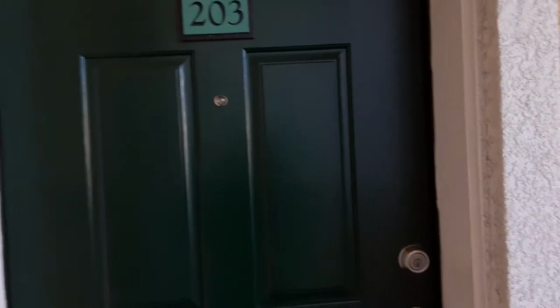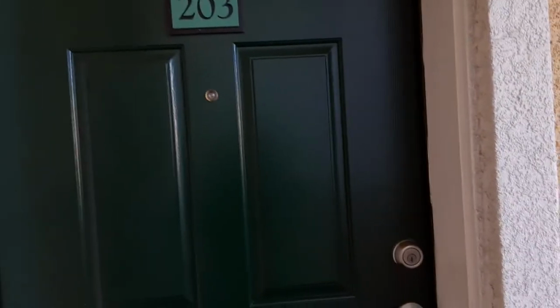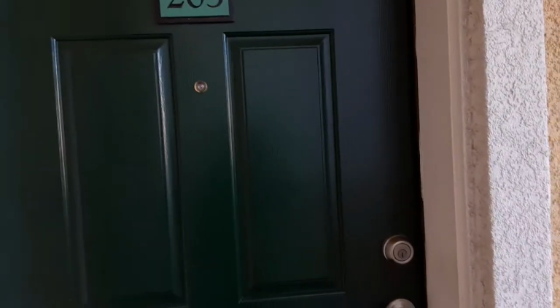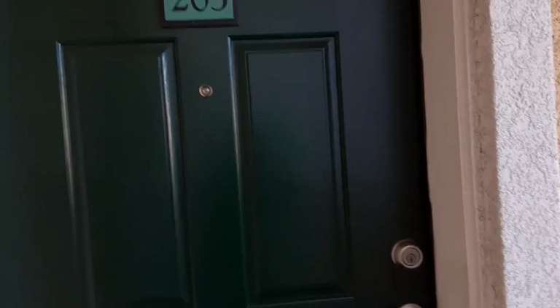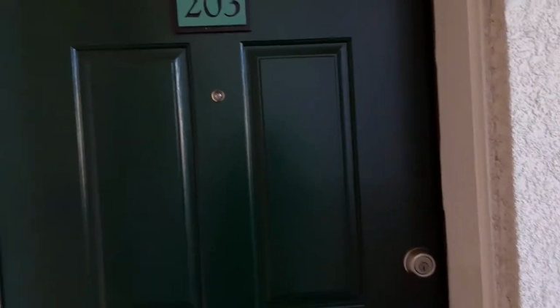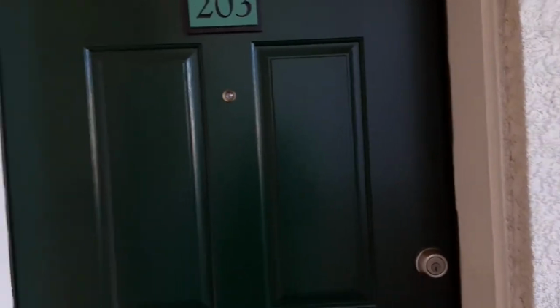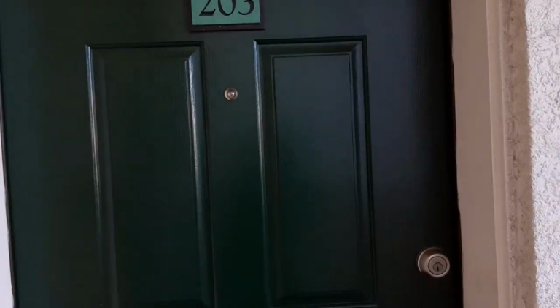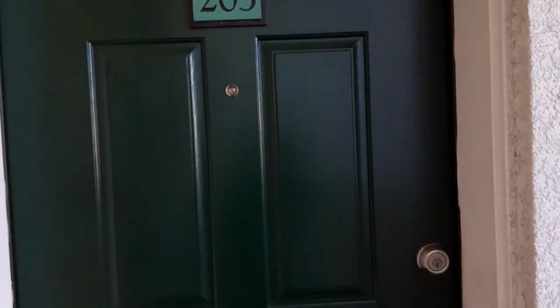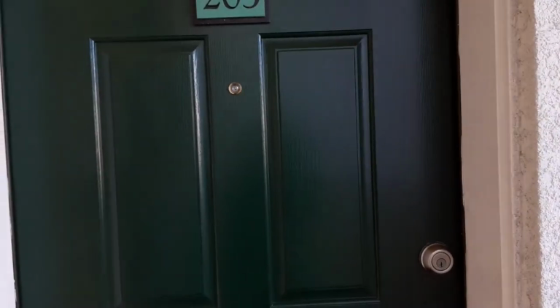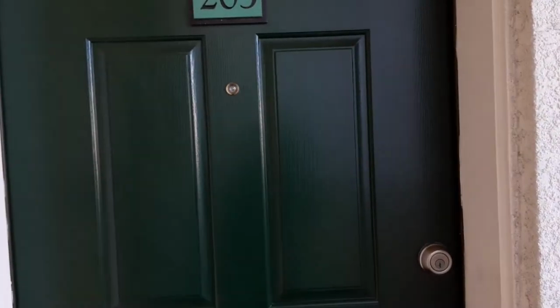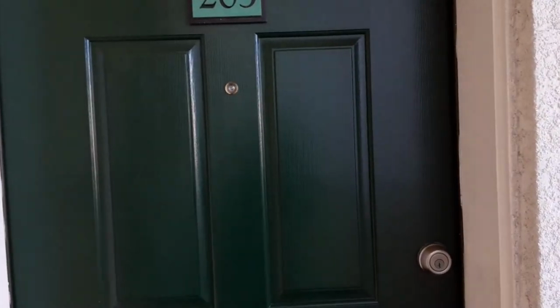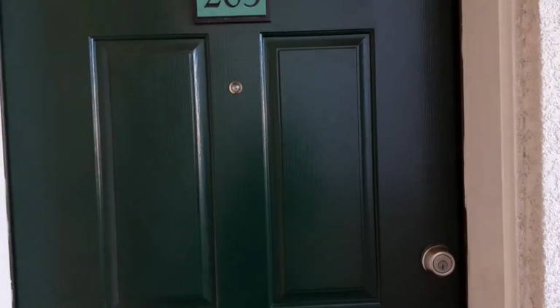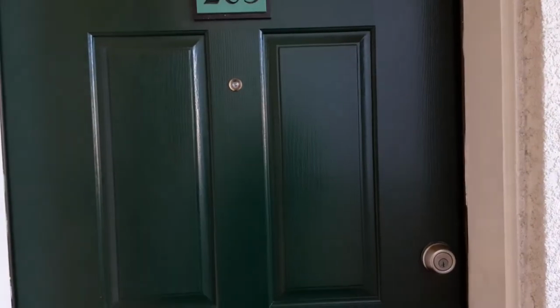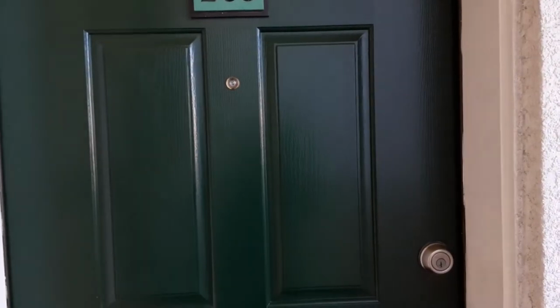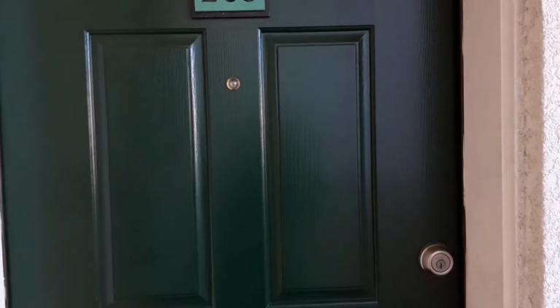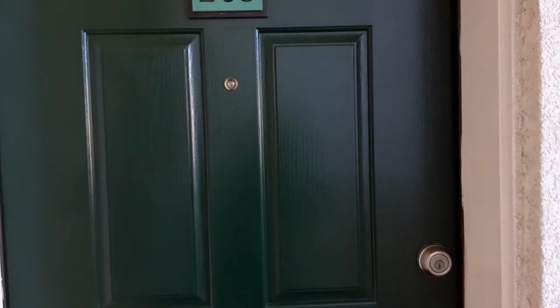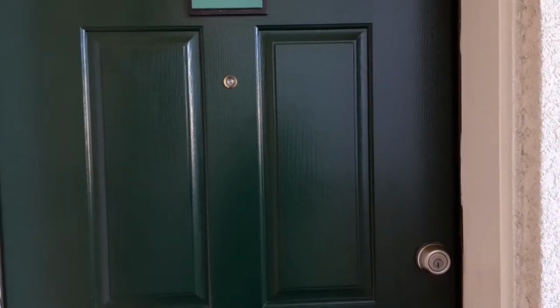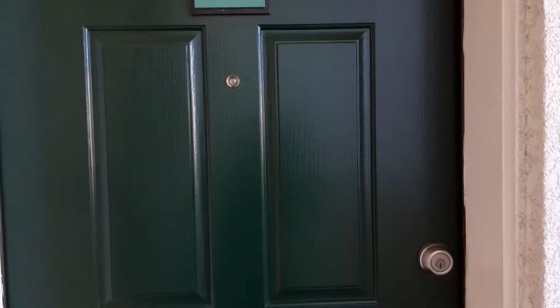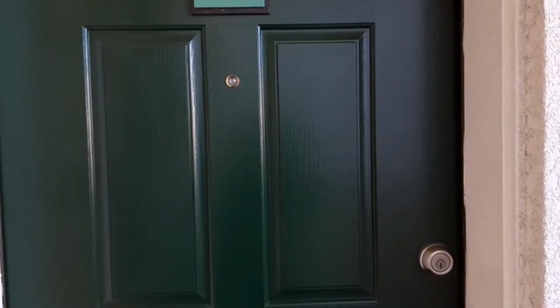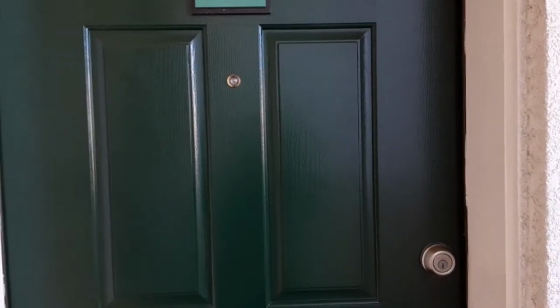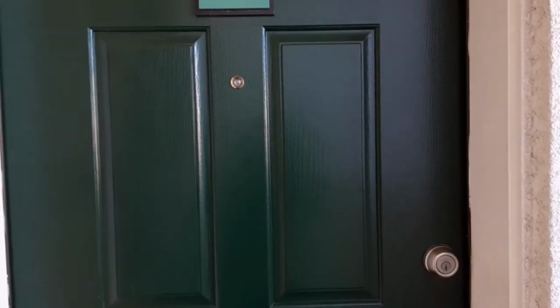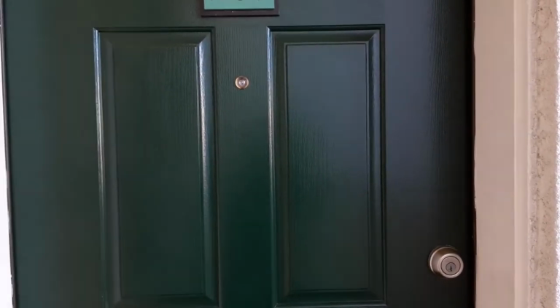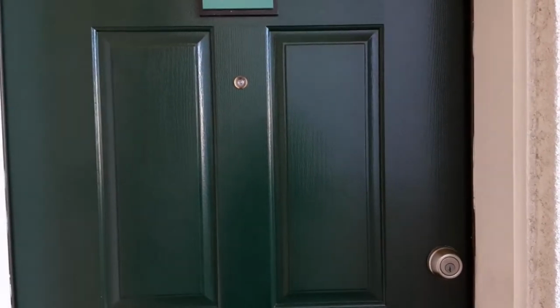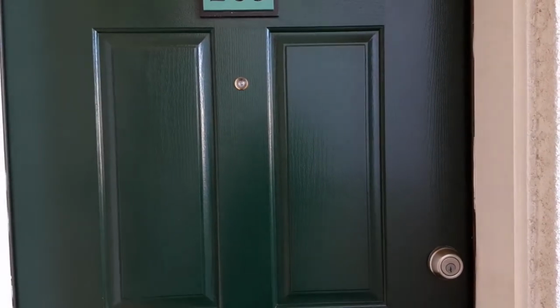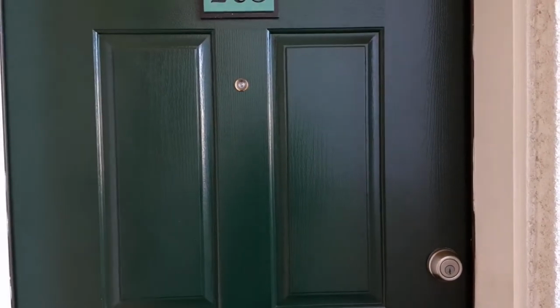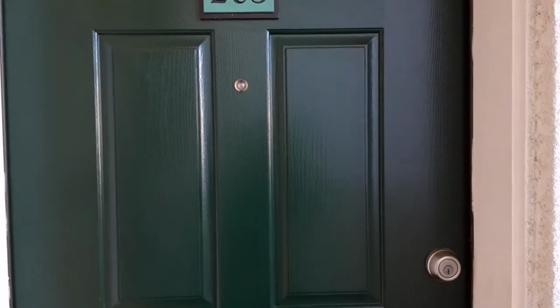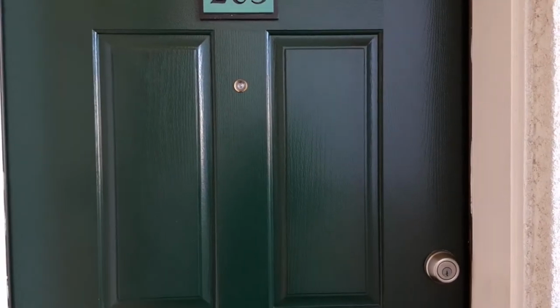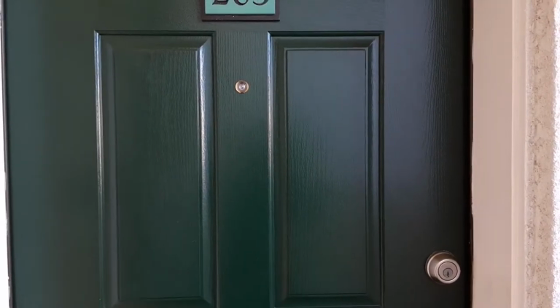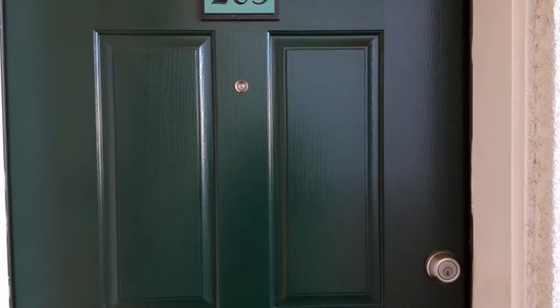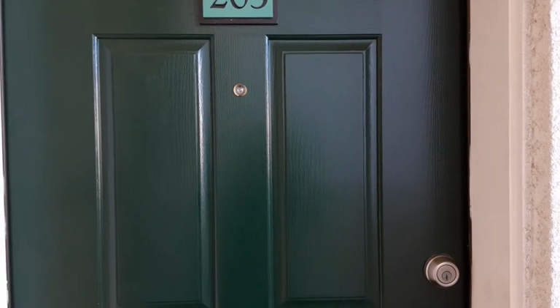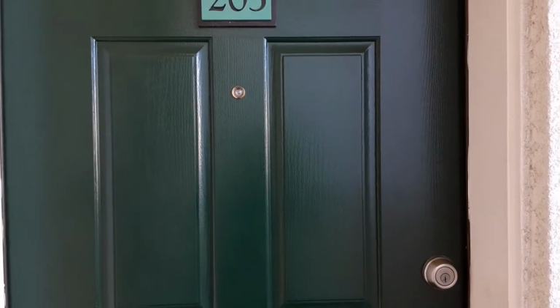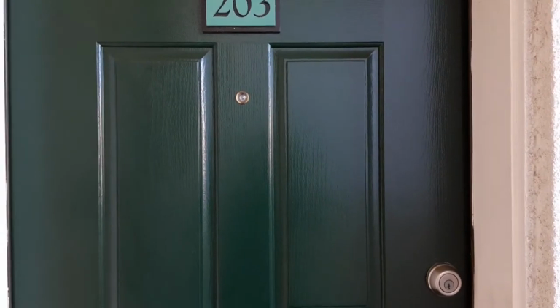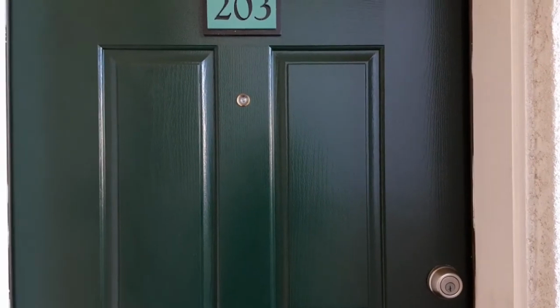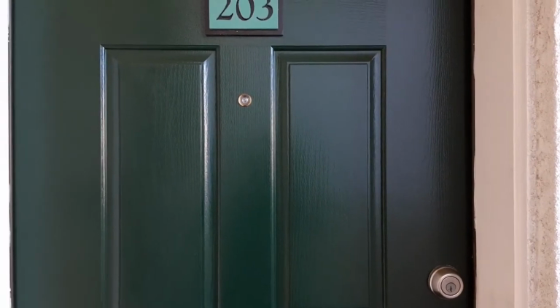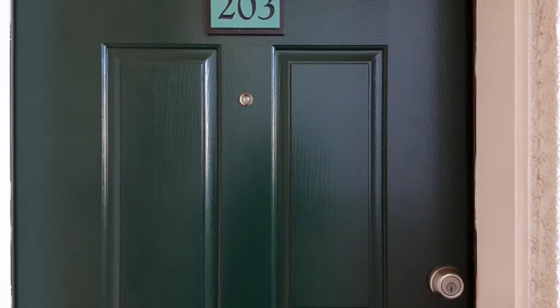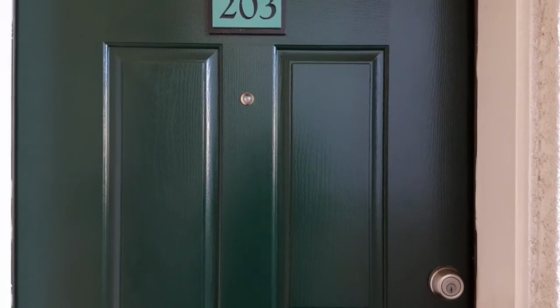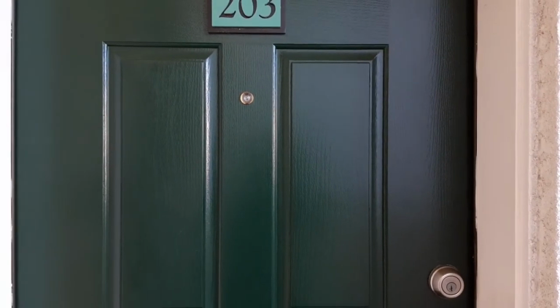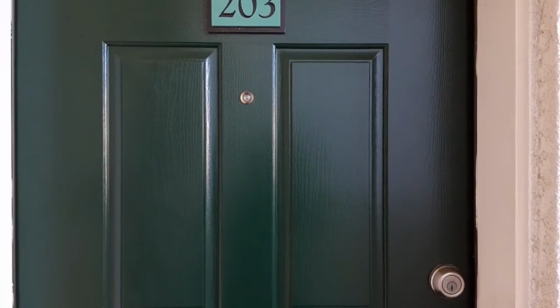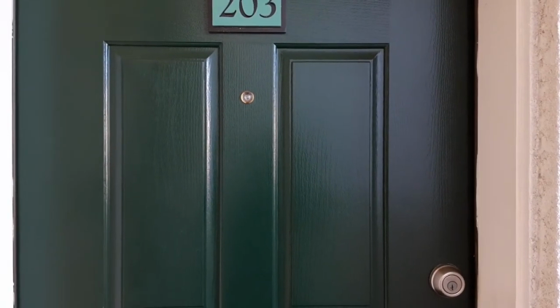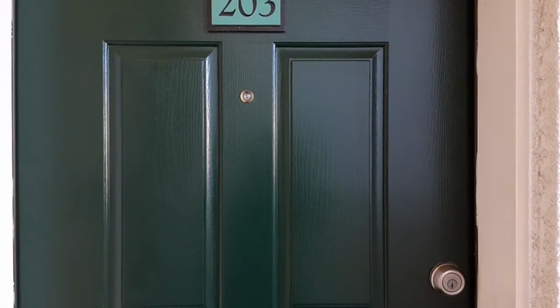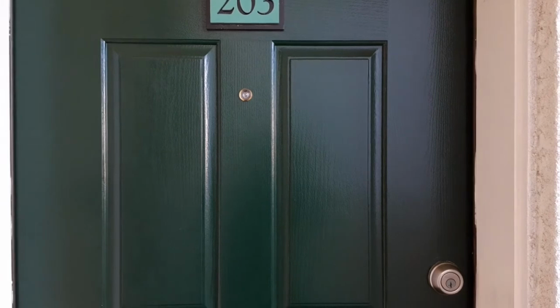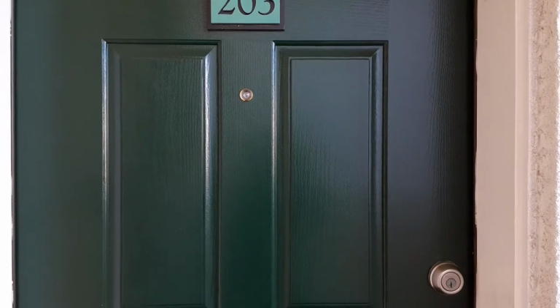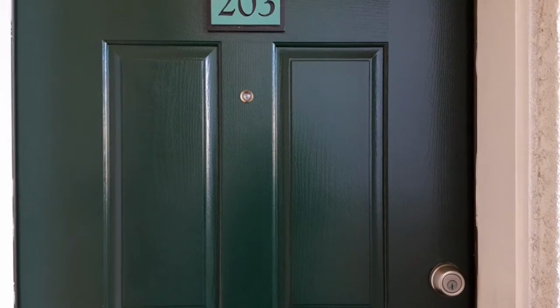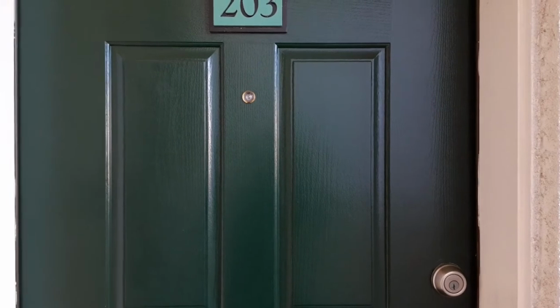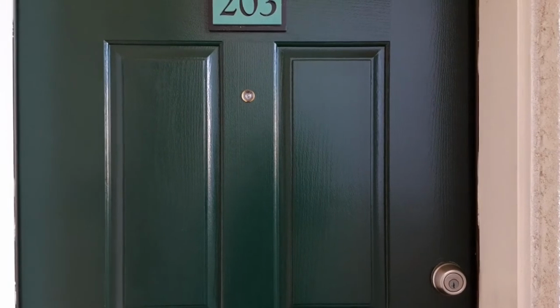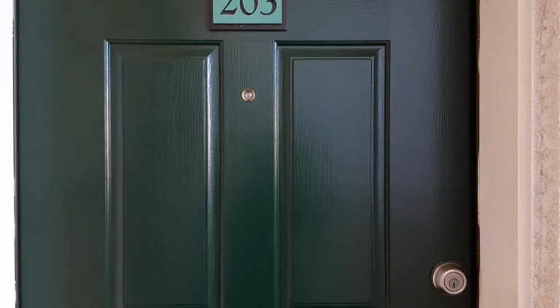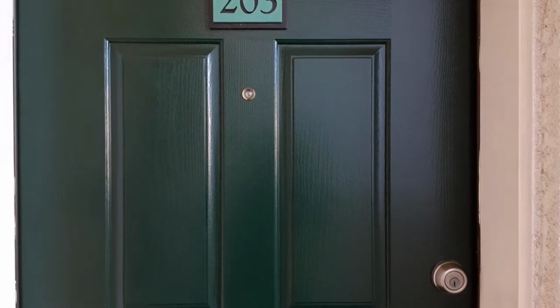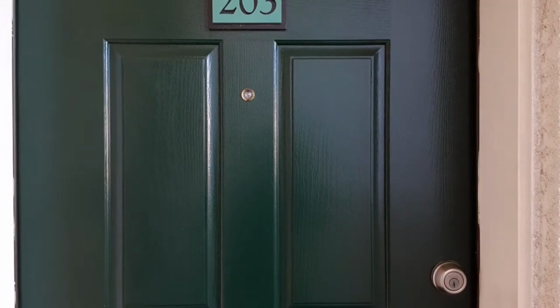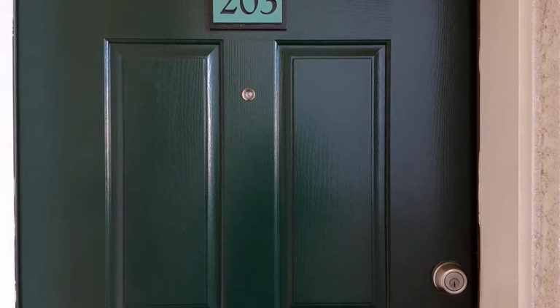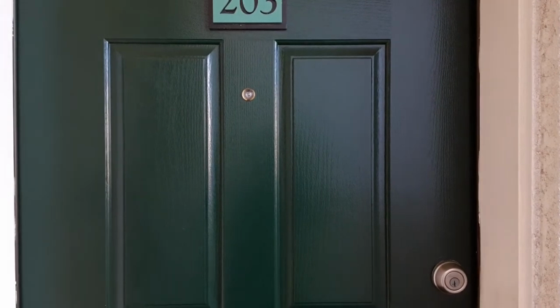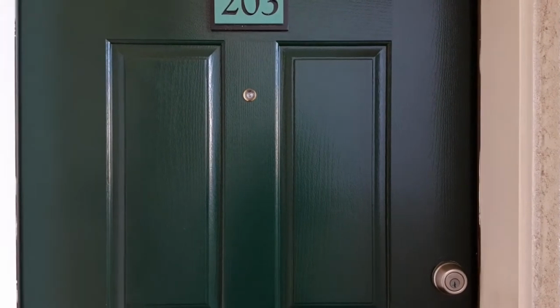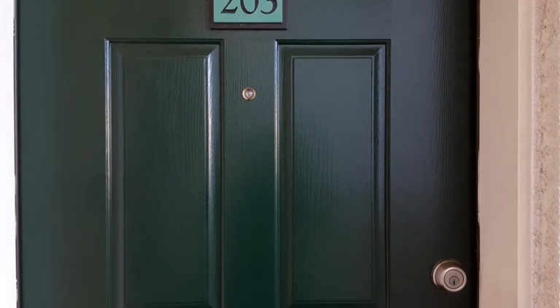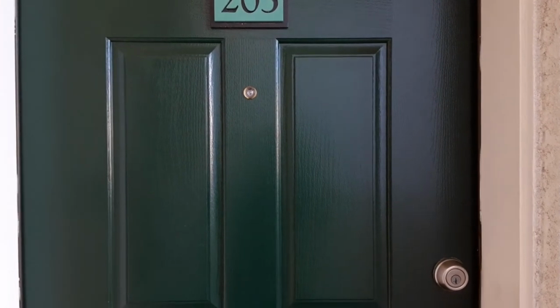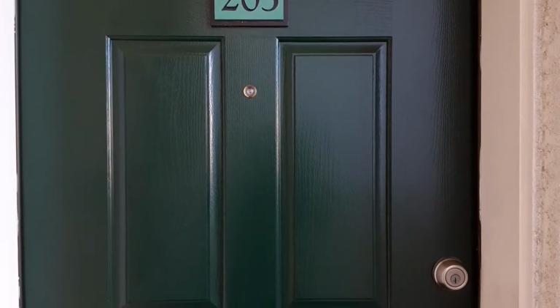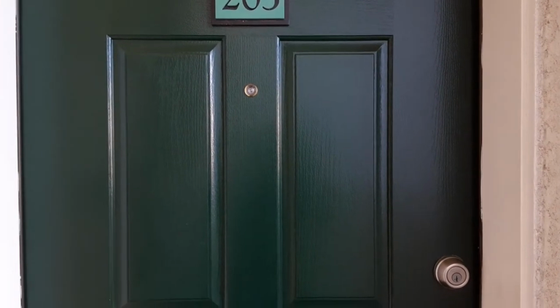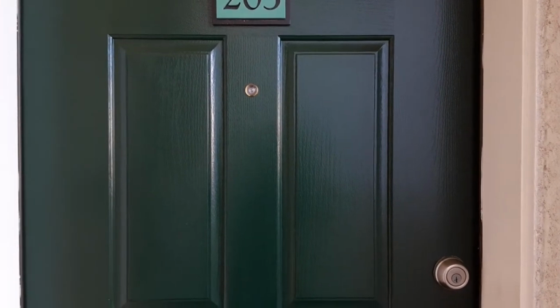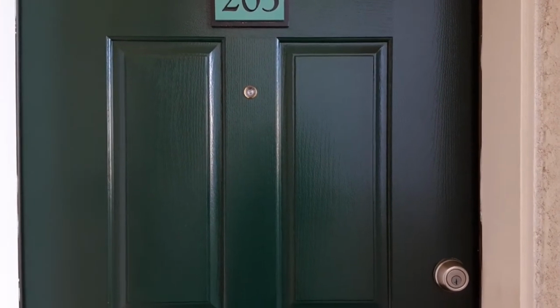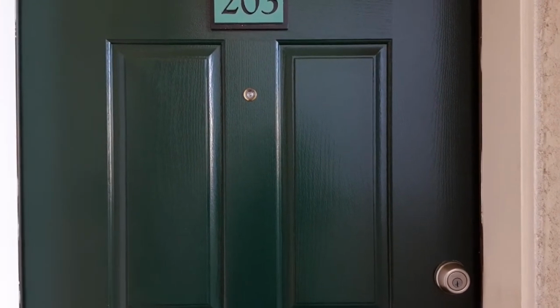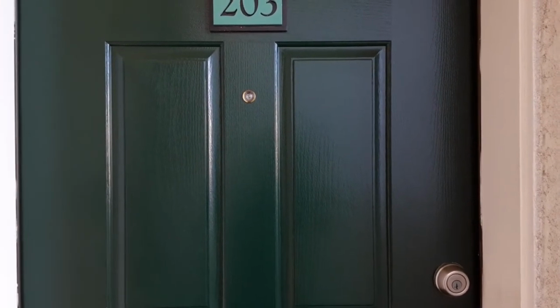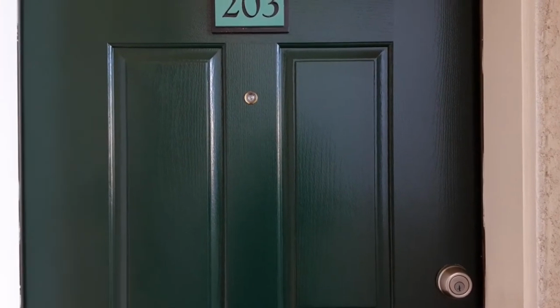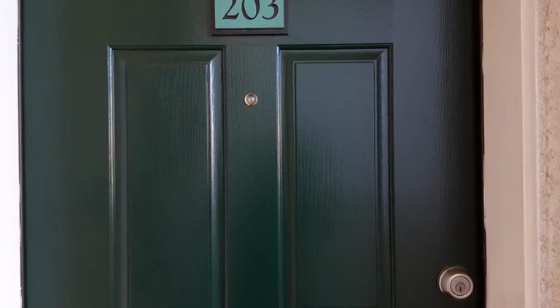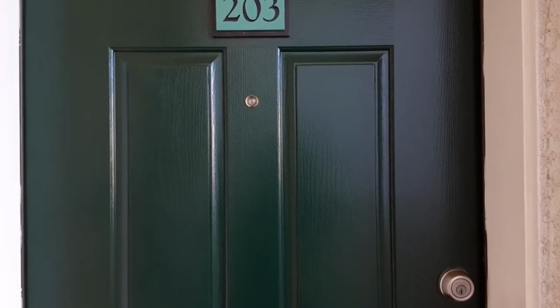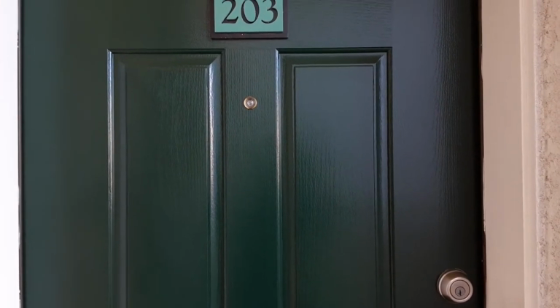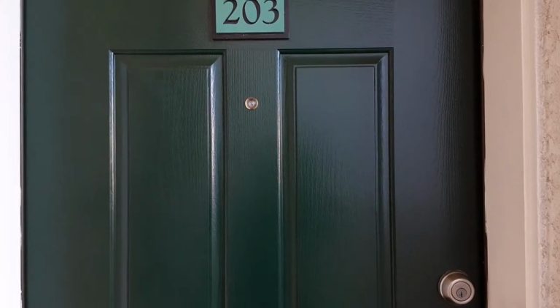Hello, welcome to Saratoga Downs at Sheva Ranch. Today I will be showing you our newly renovated two bedroom, two bath apartment home.